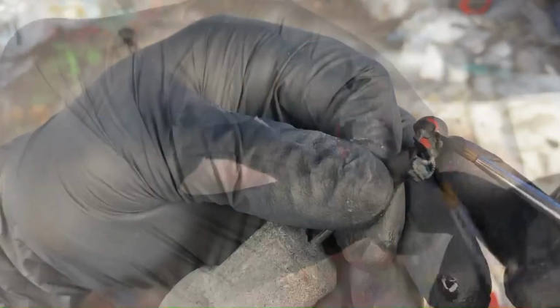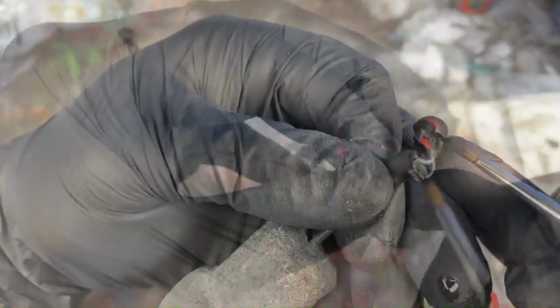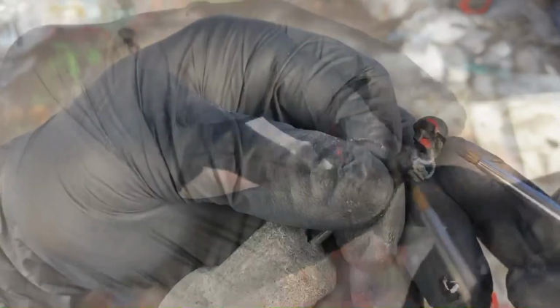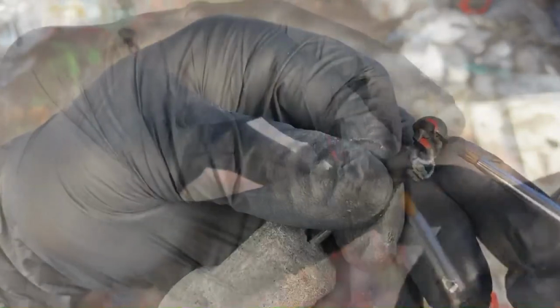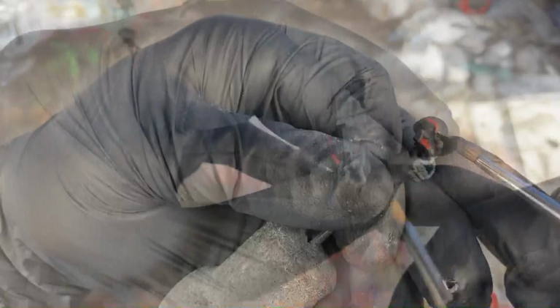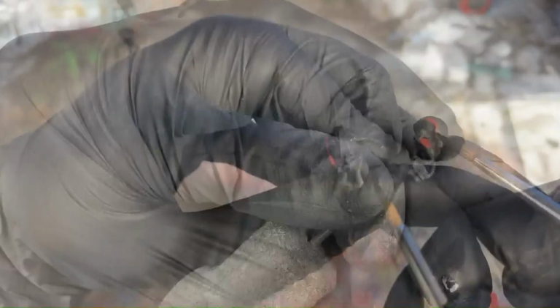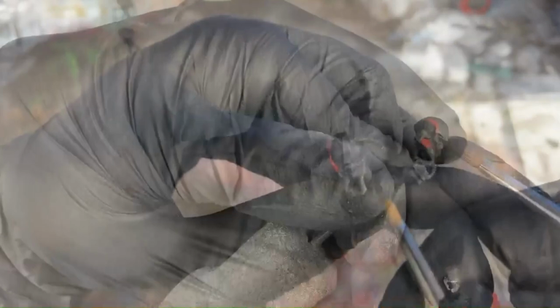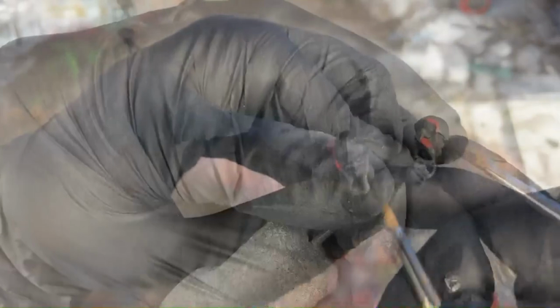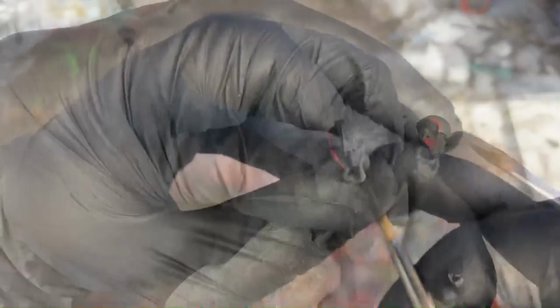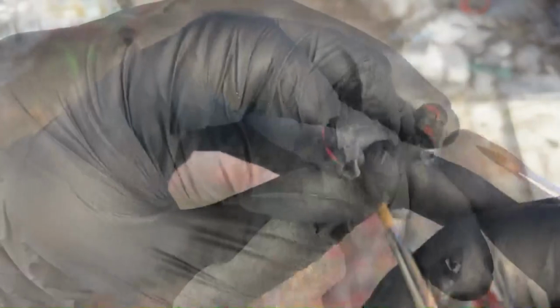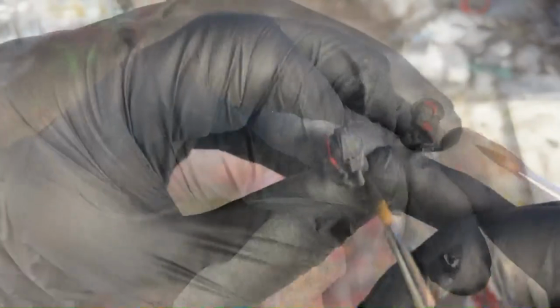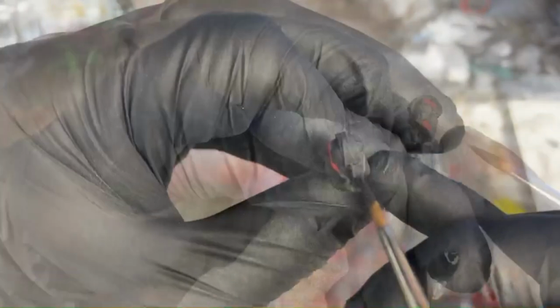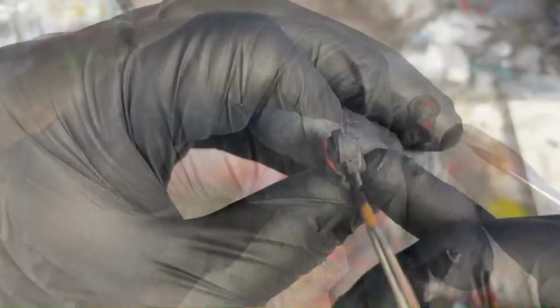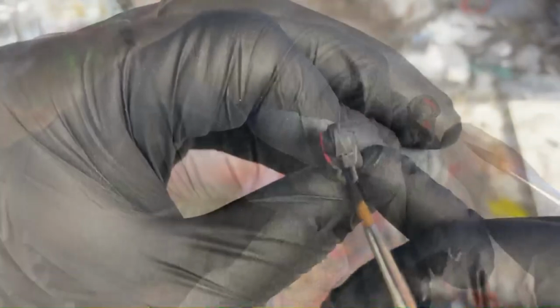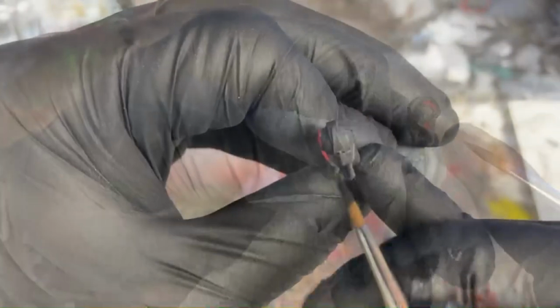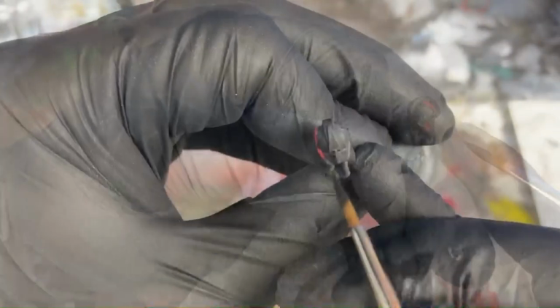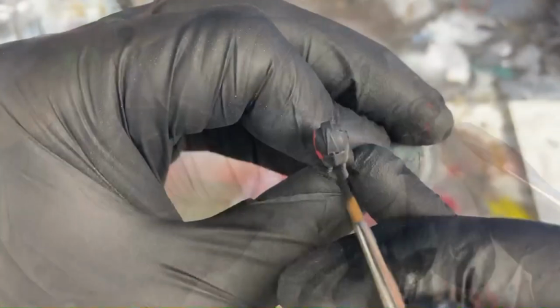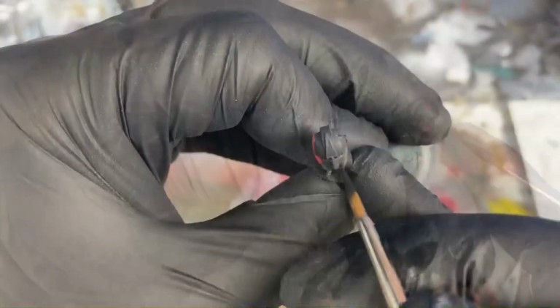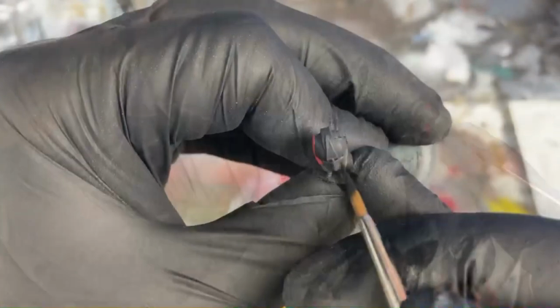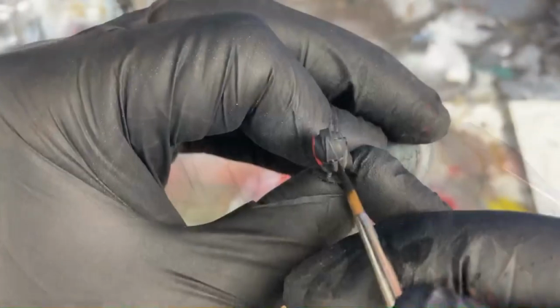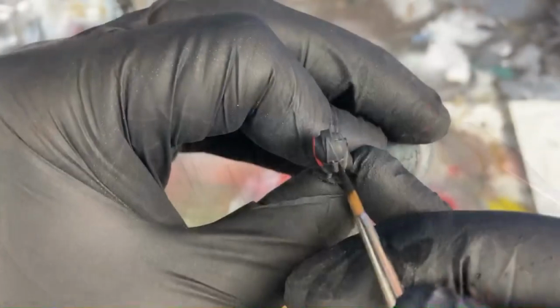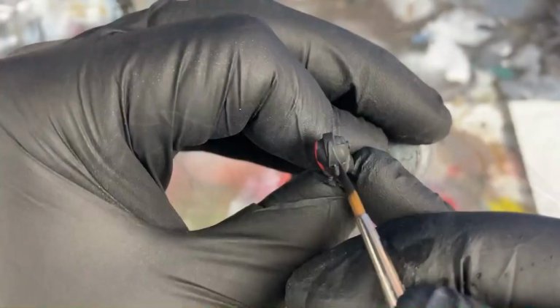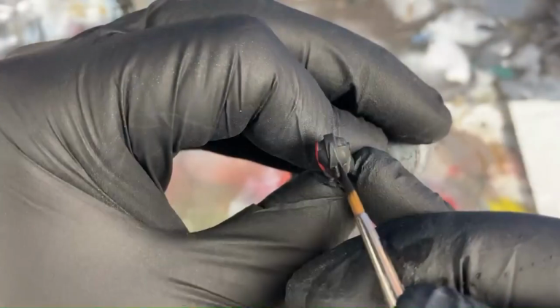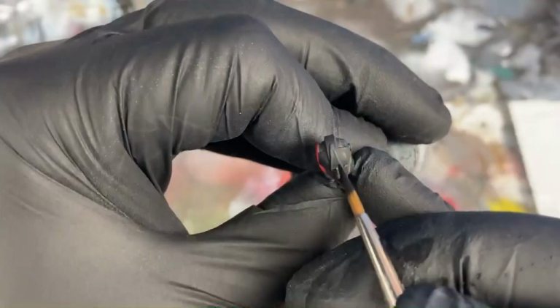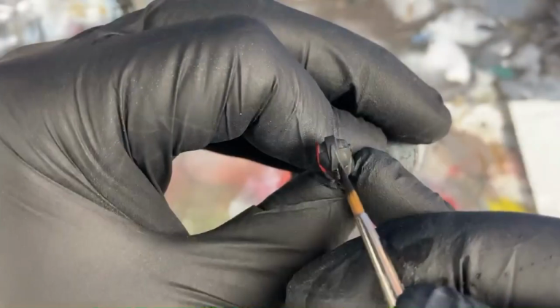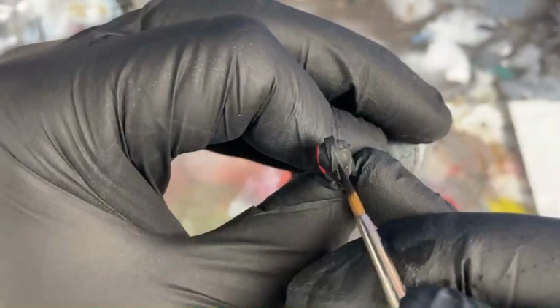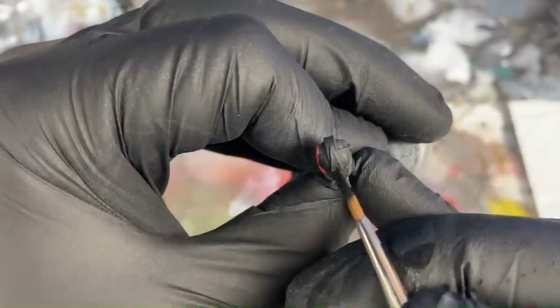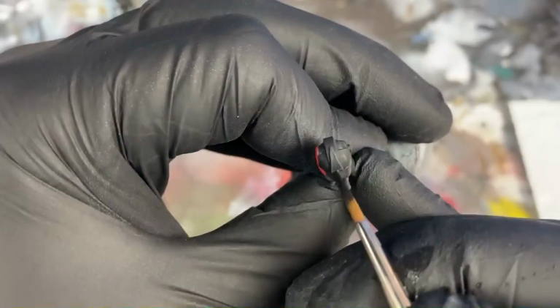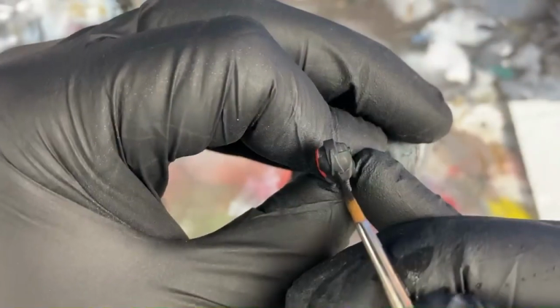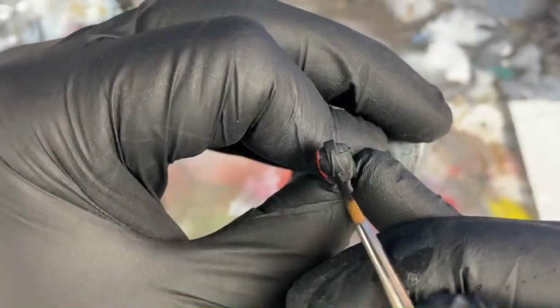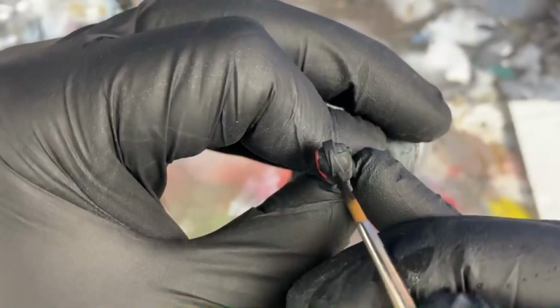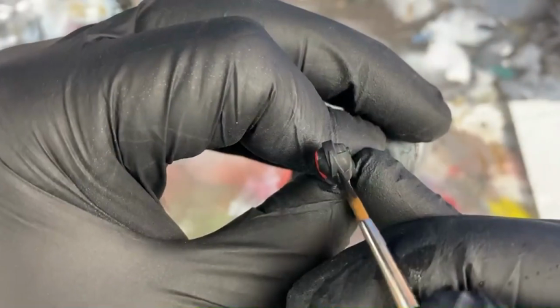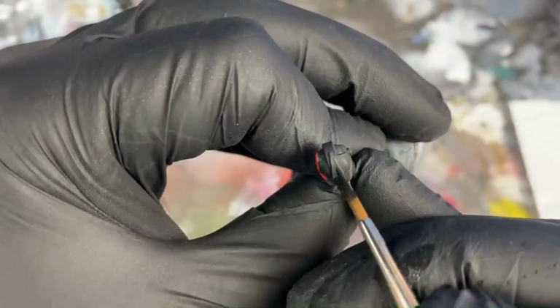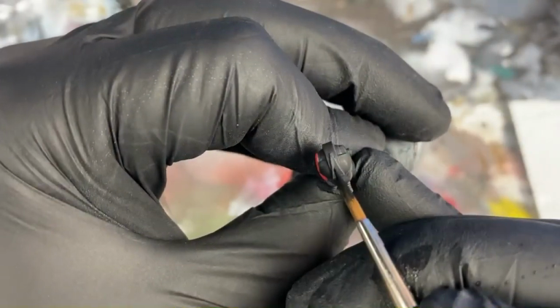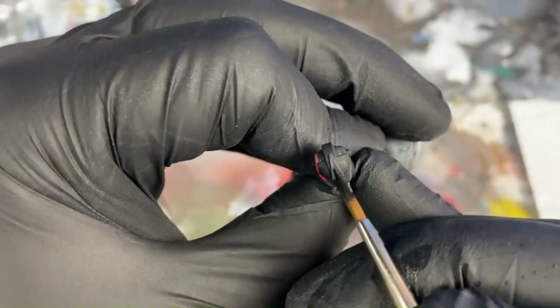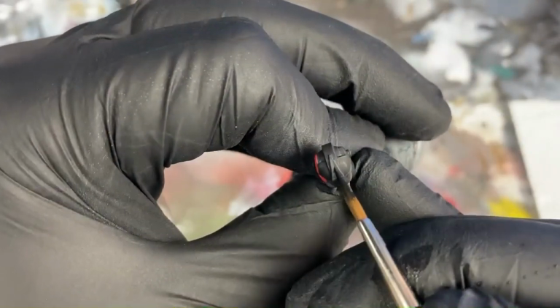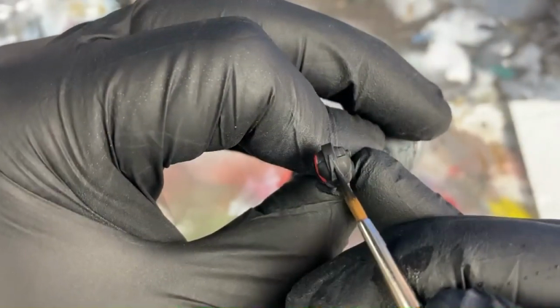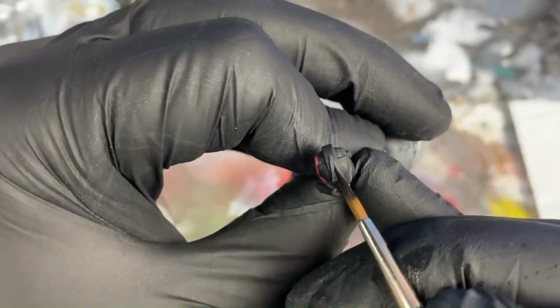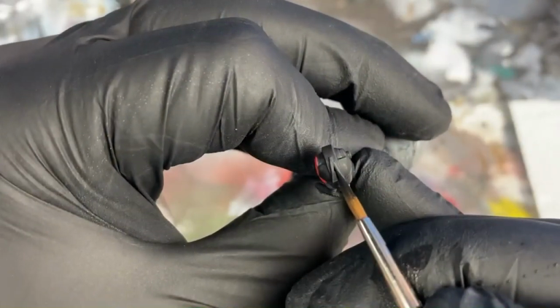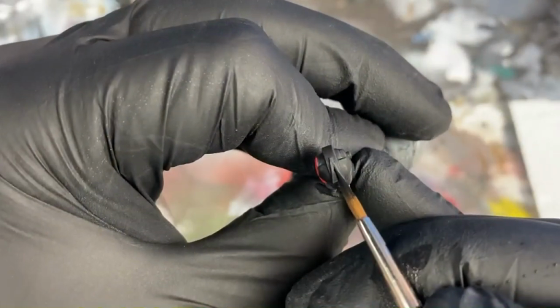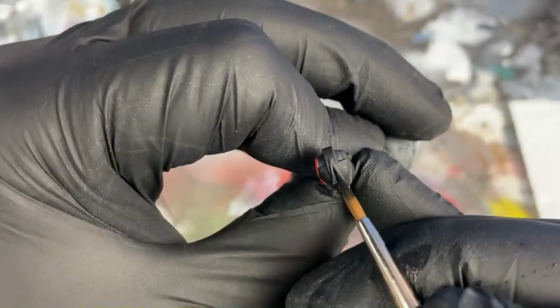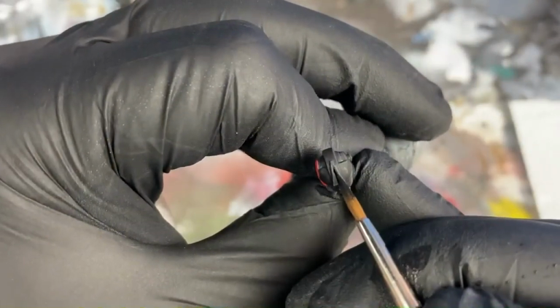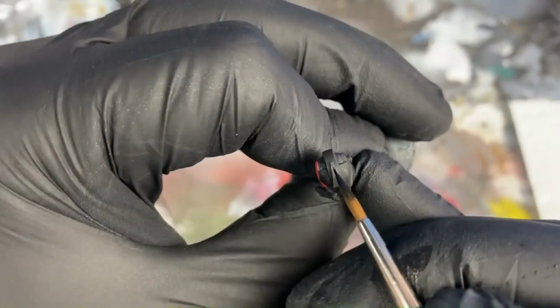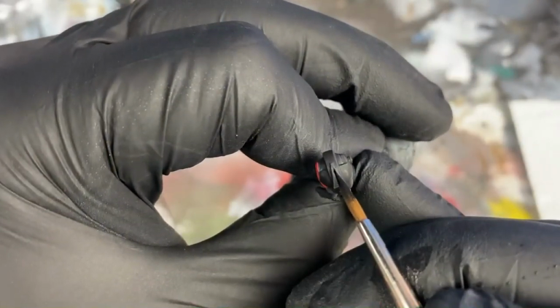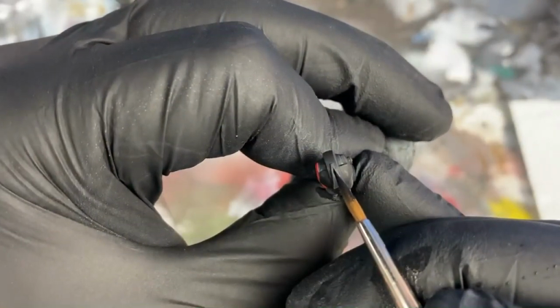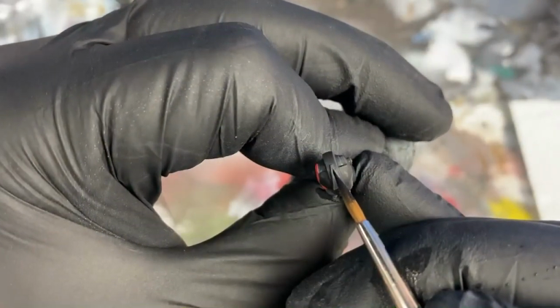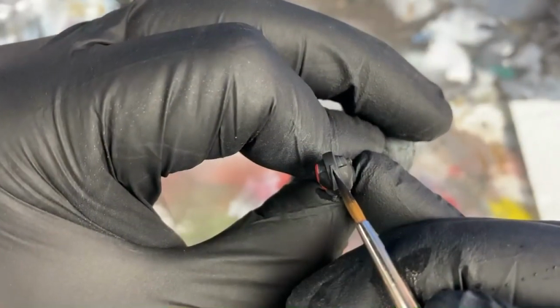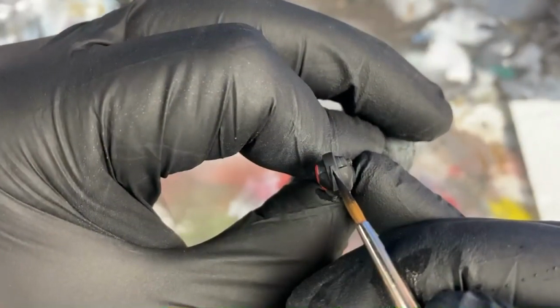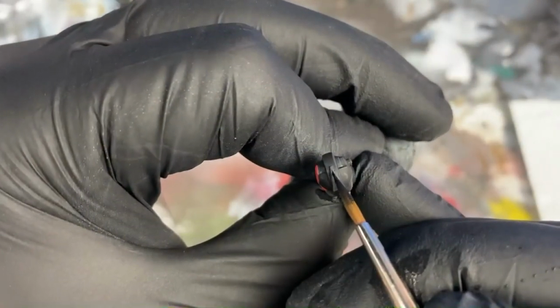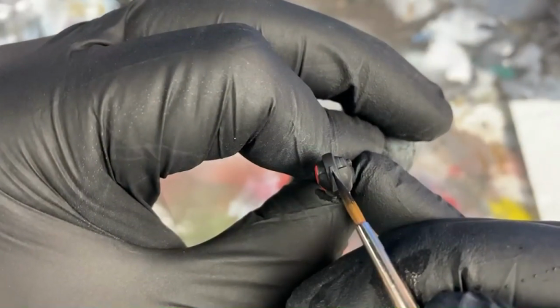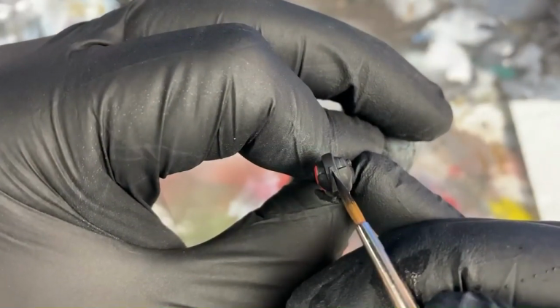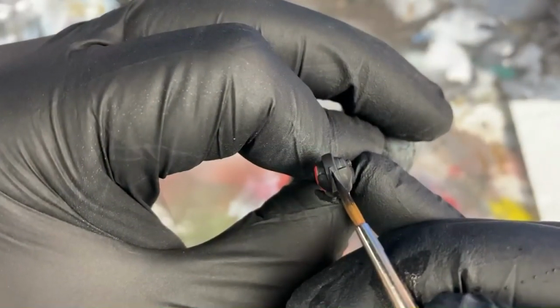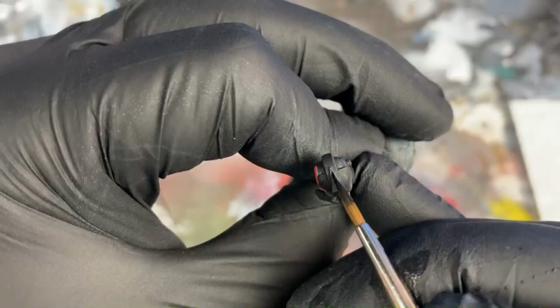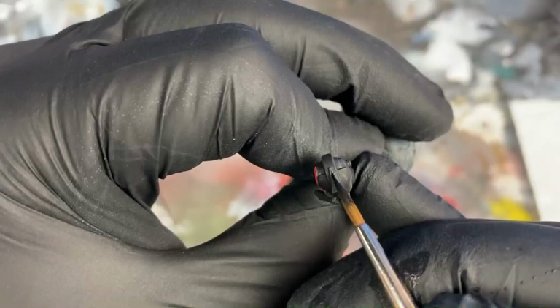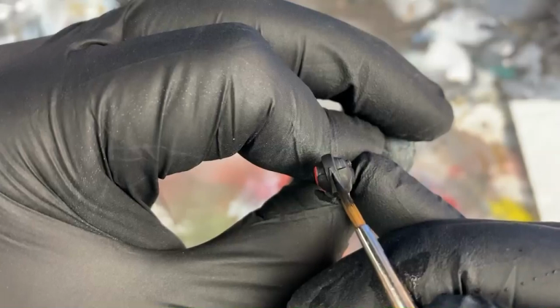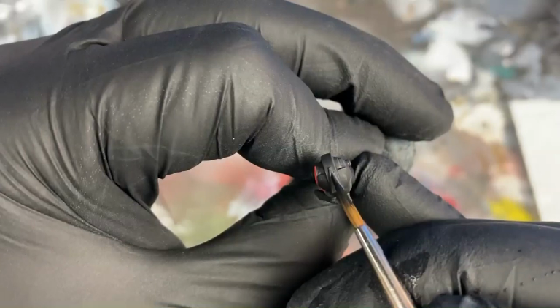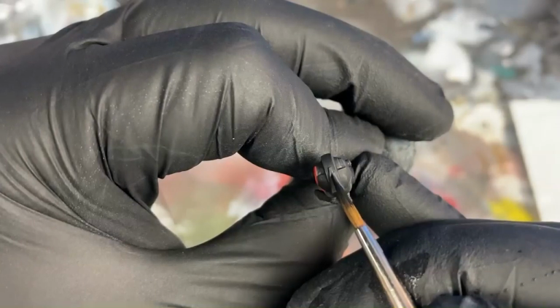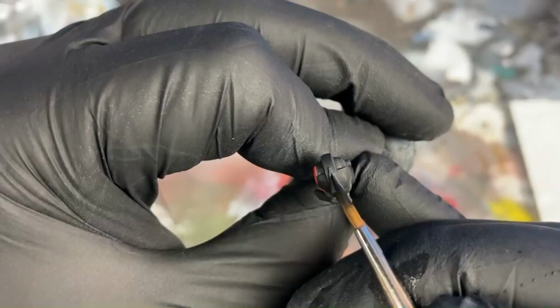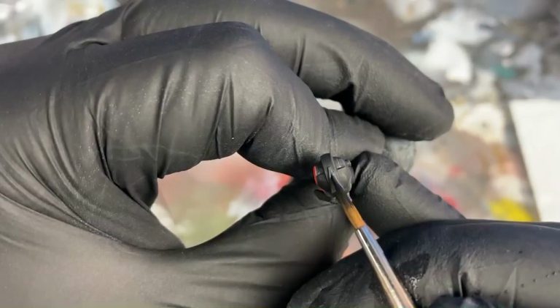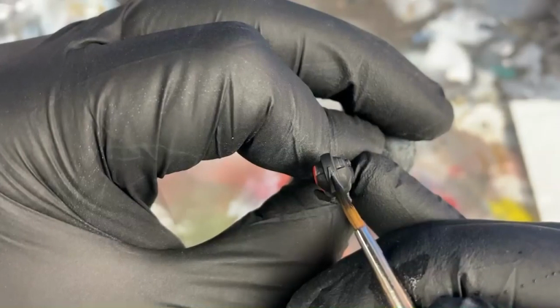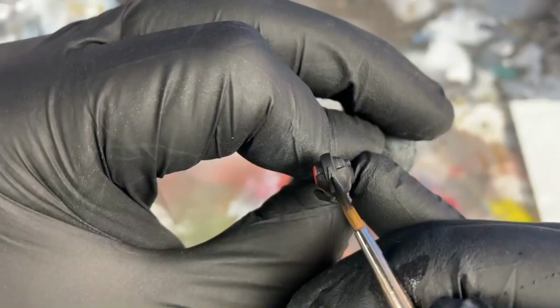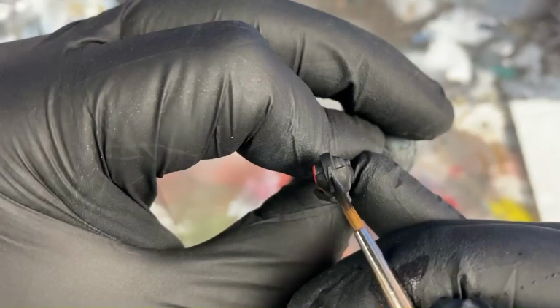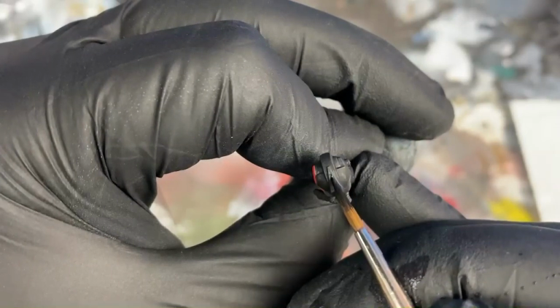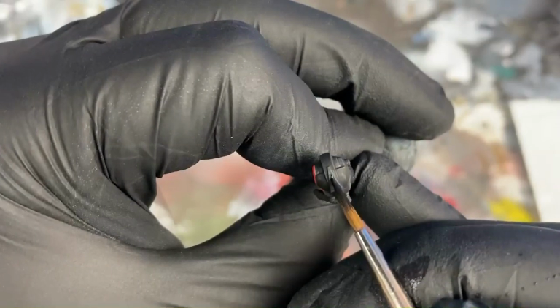This is a perfect time to clean up some of your edge highlights if you got a little reckless like I did. Tighten them up and make them thinner.